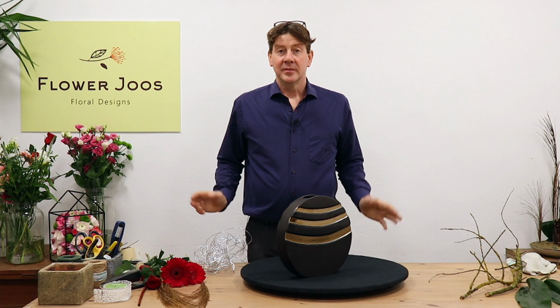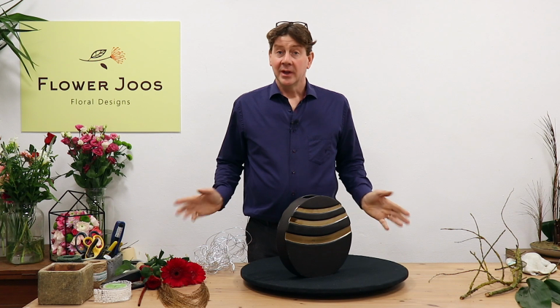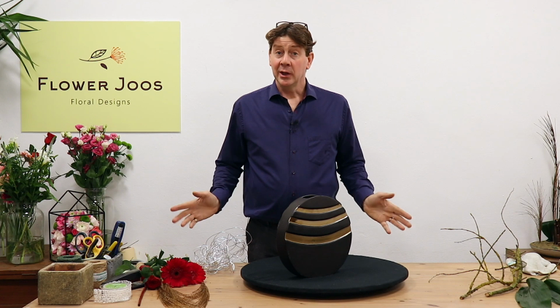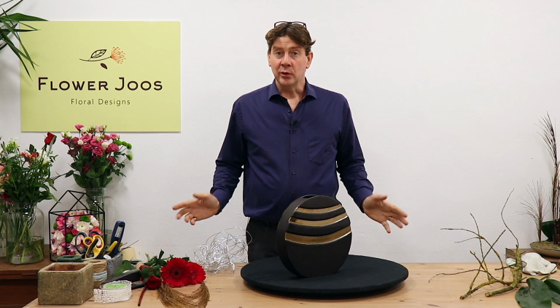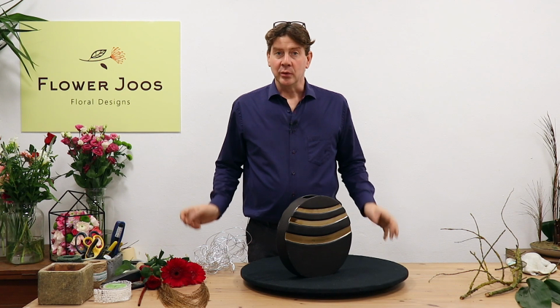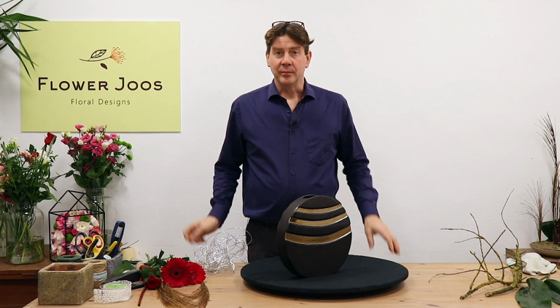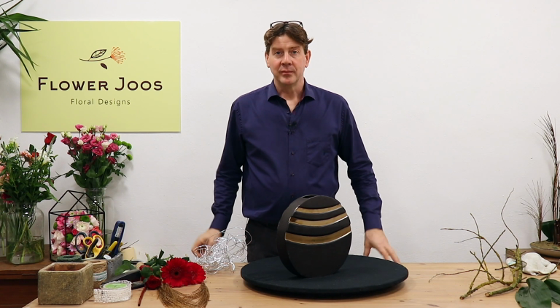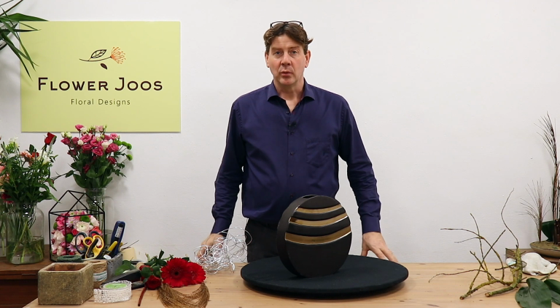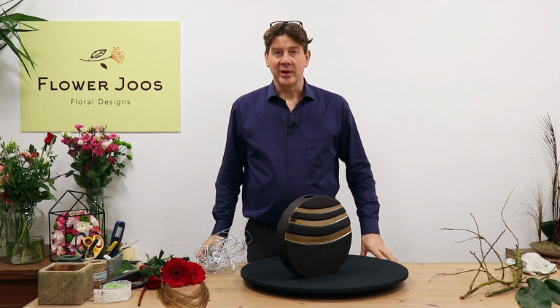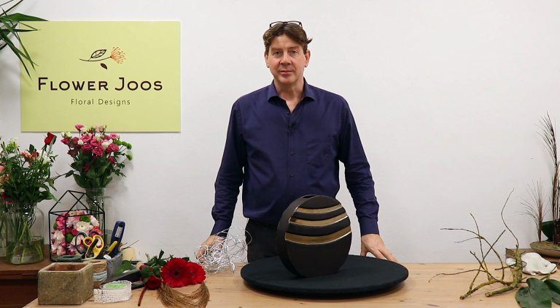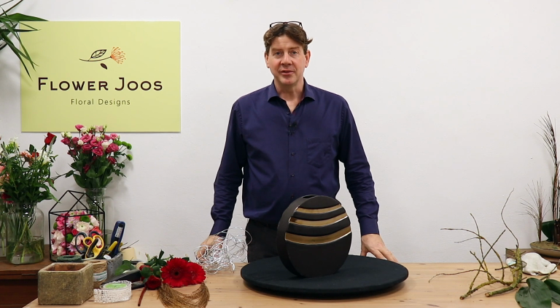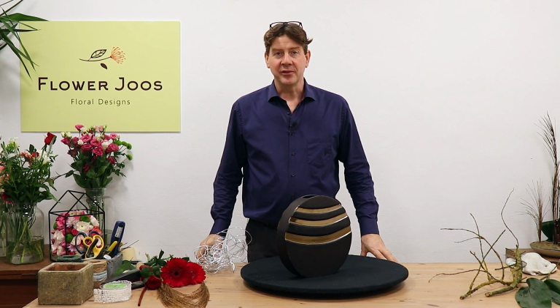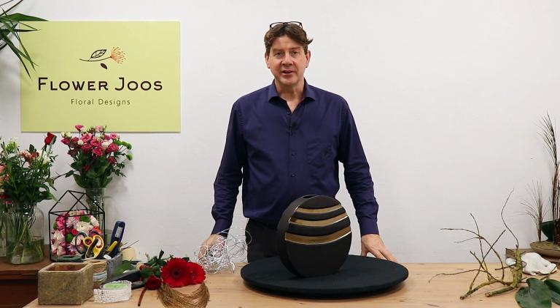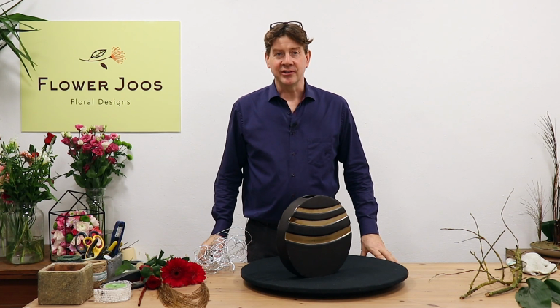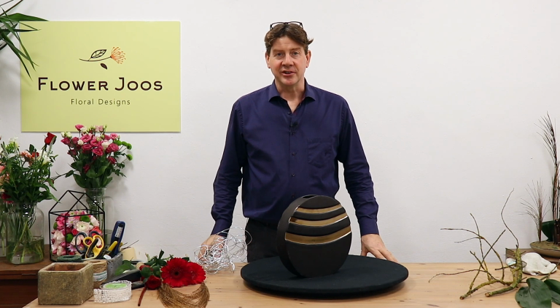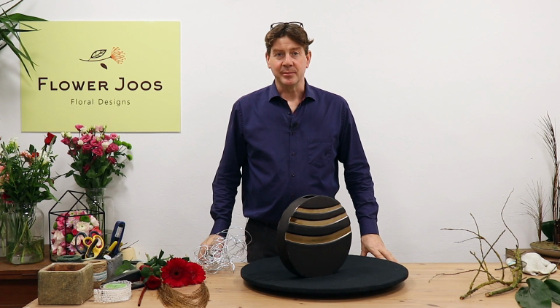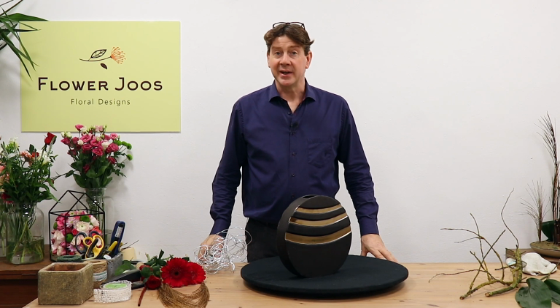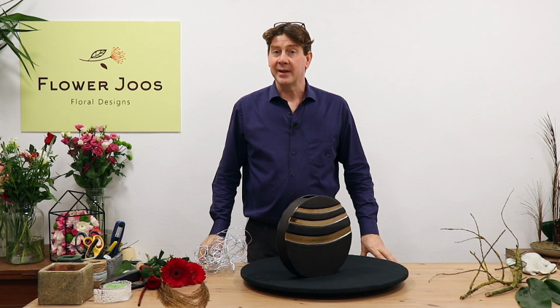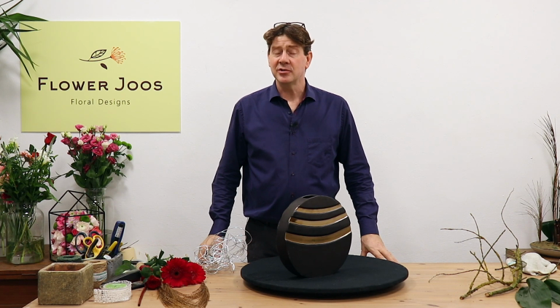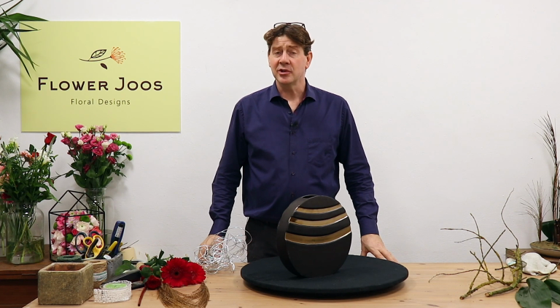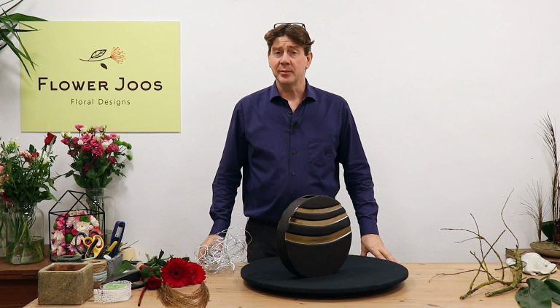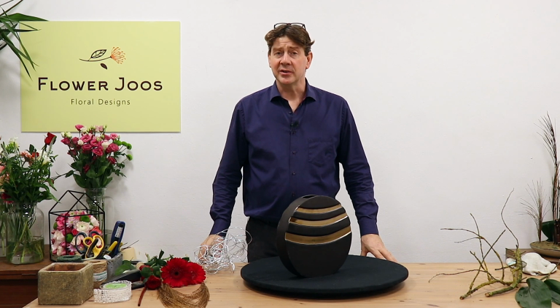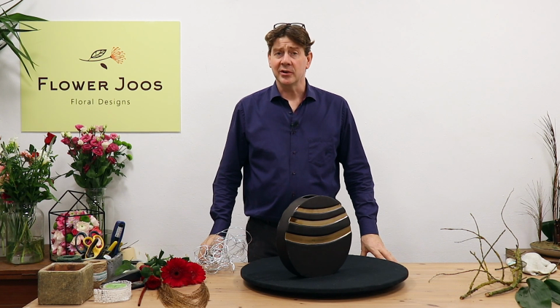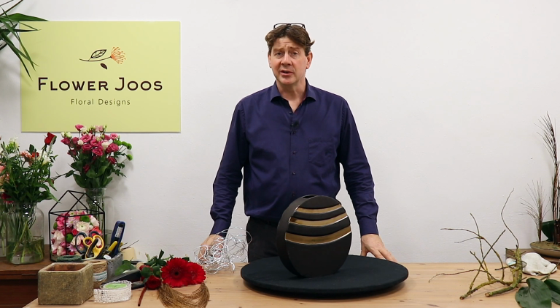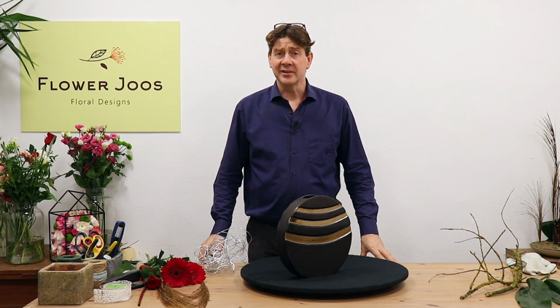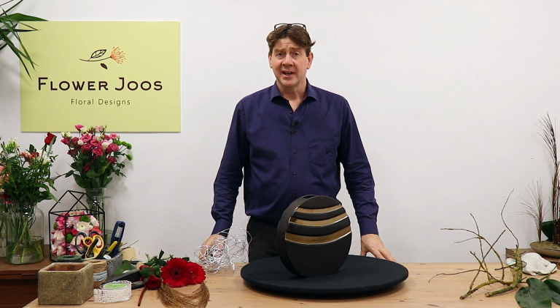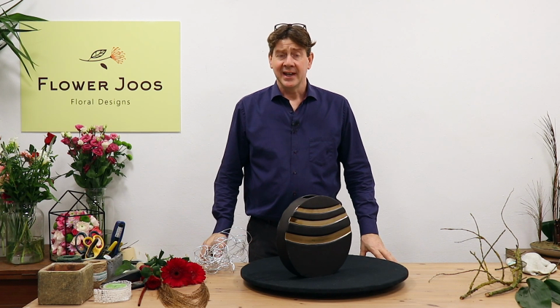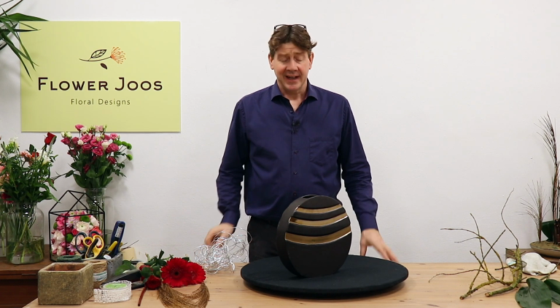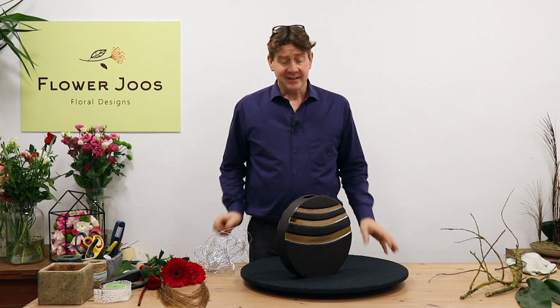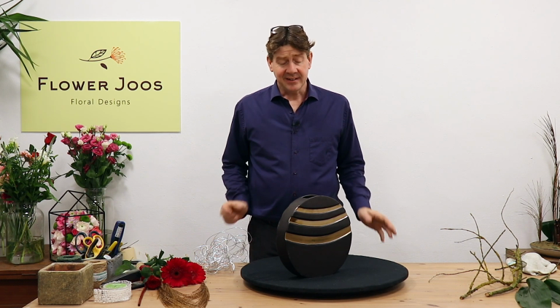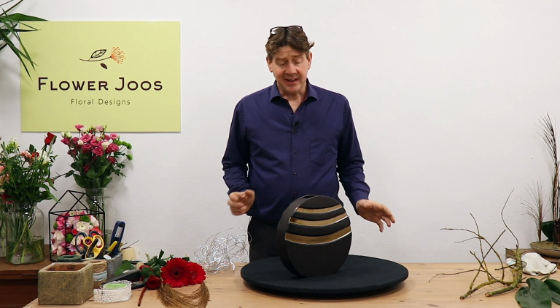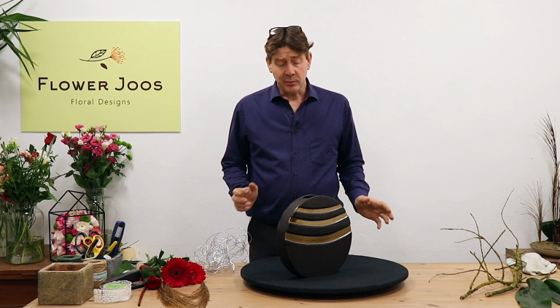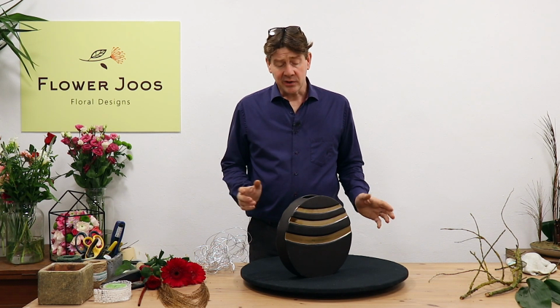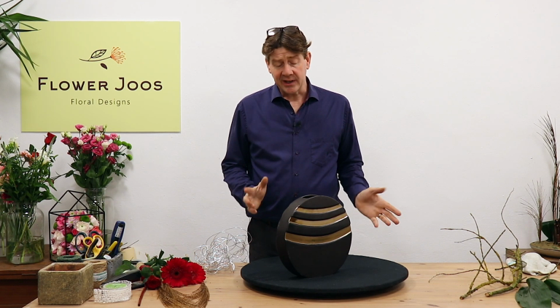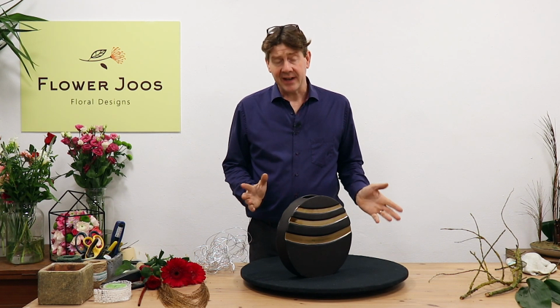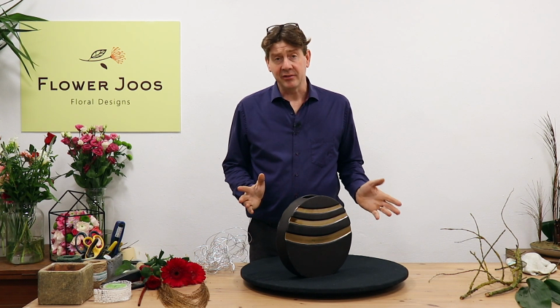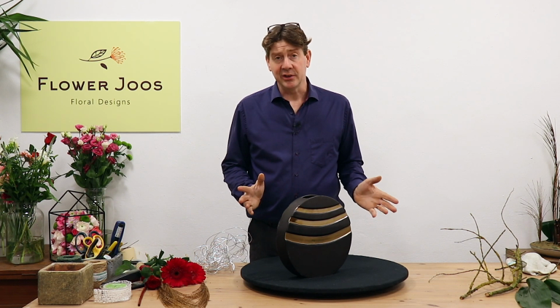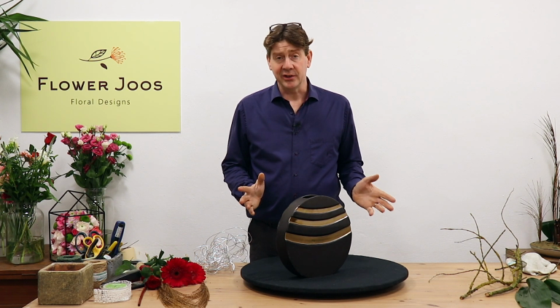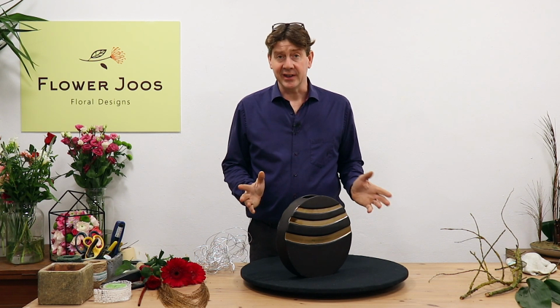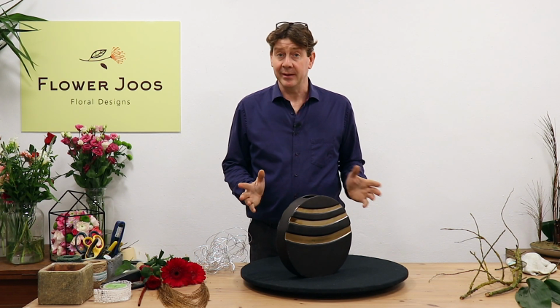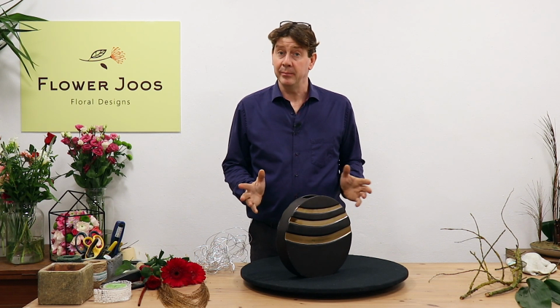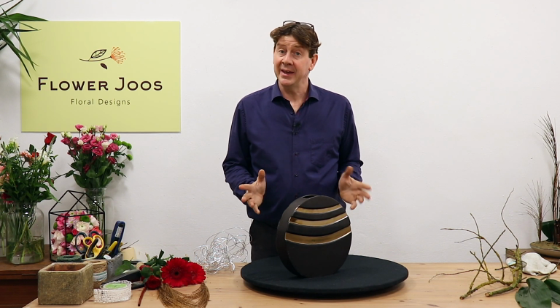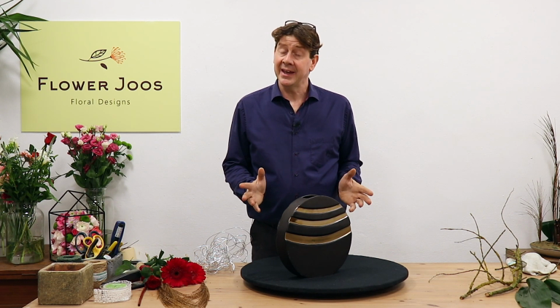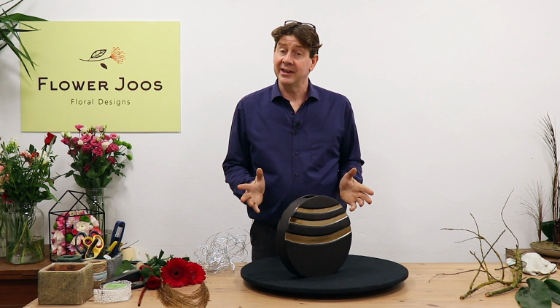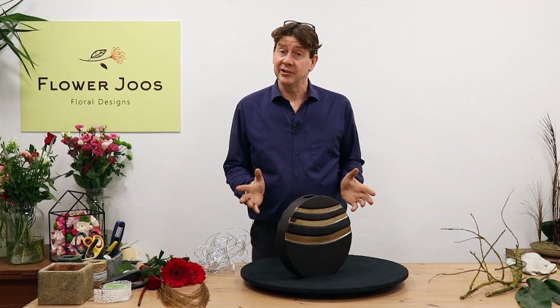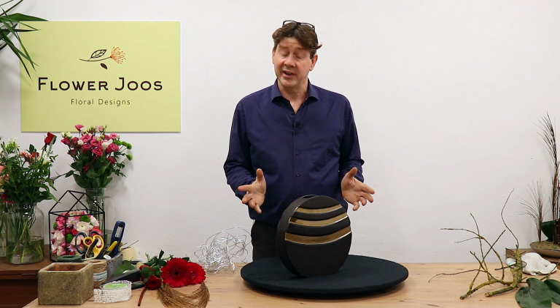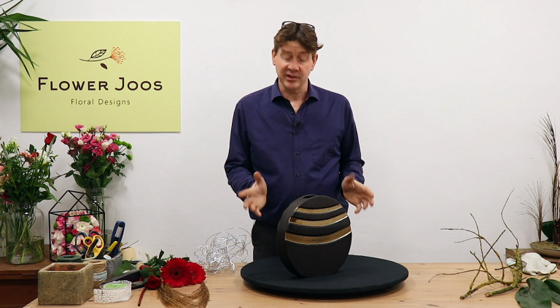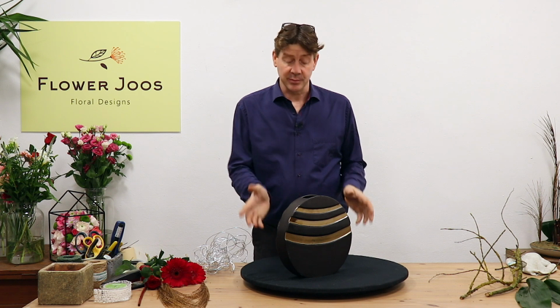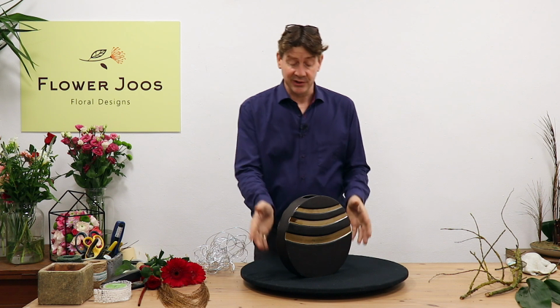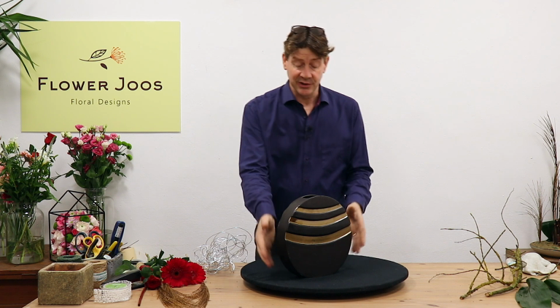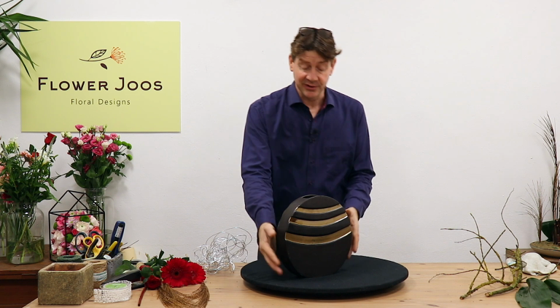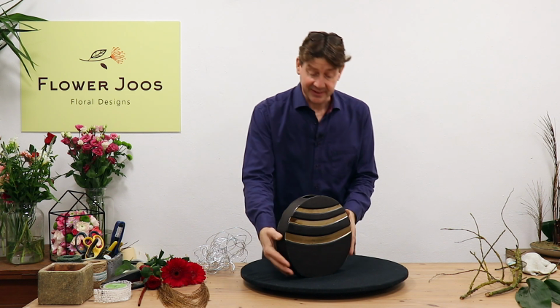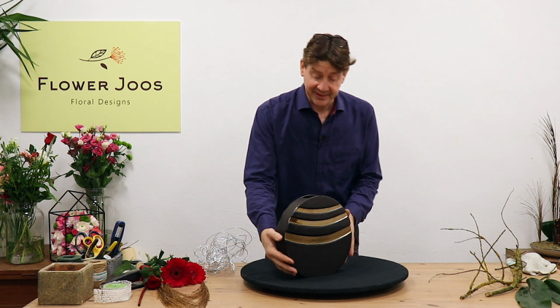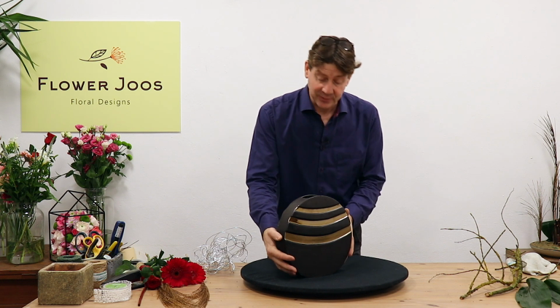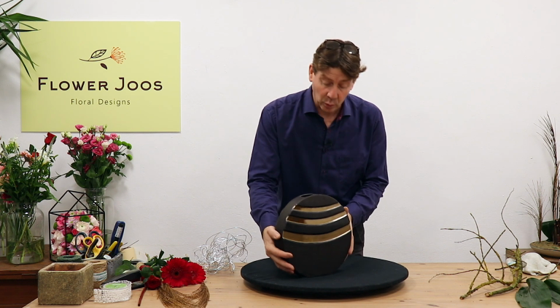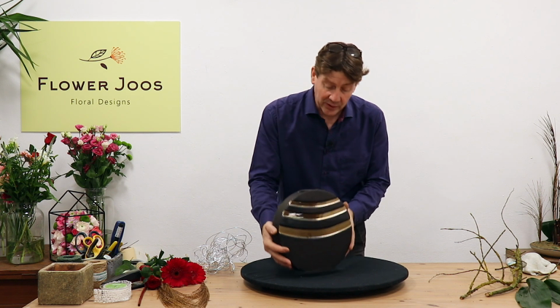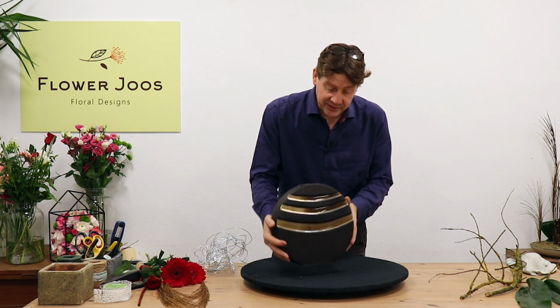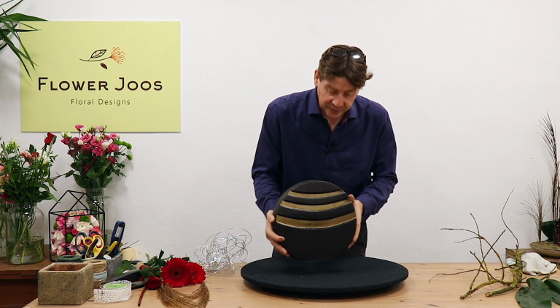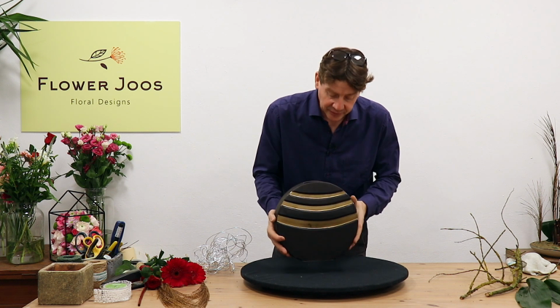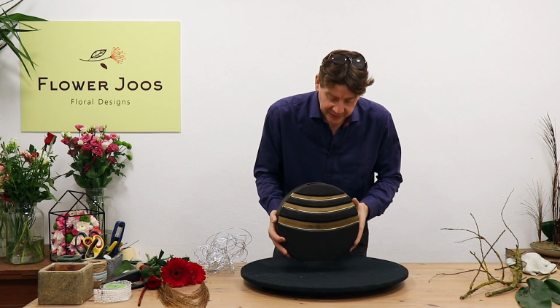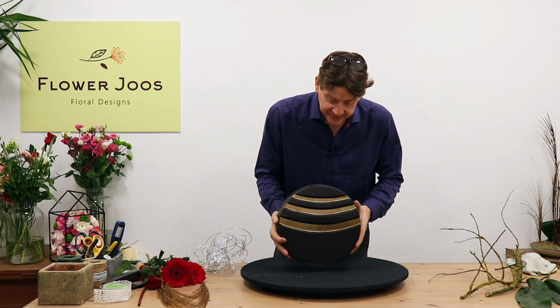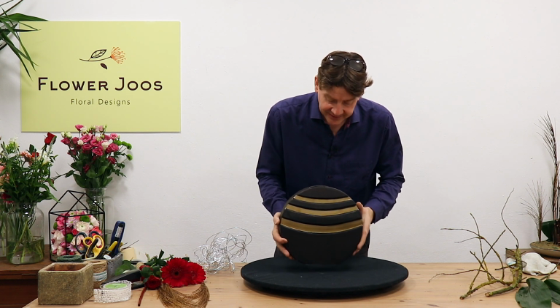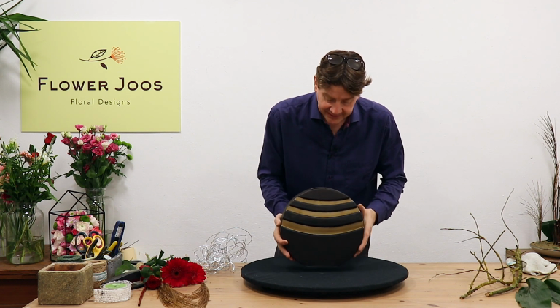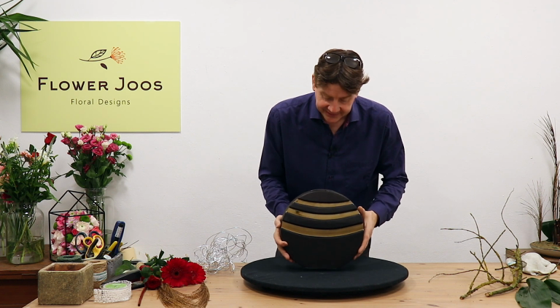Hello, welcome to Flower Juice. My name's John MacDonald and today we're going to have a look at making an arrangement using this wonderful container.